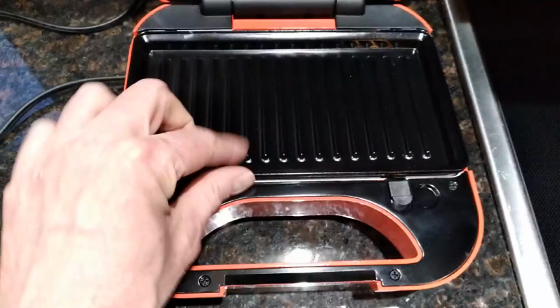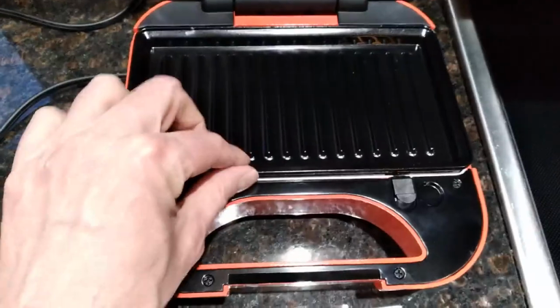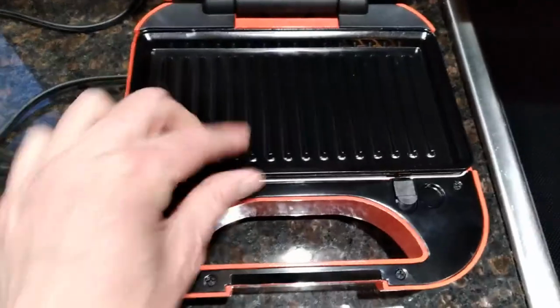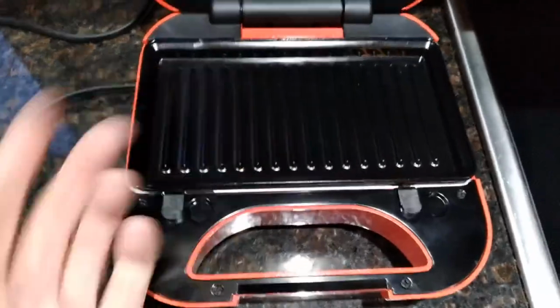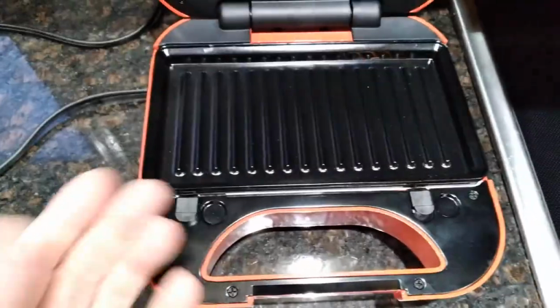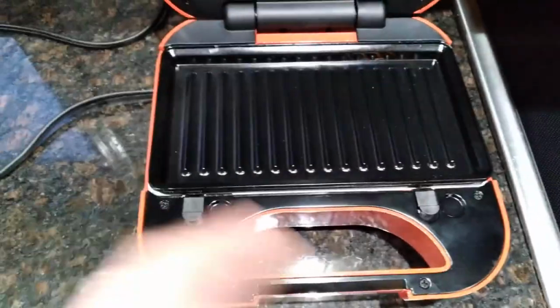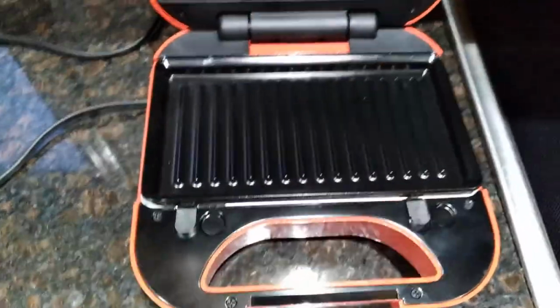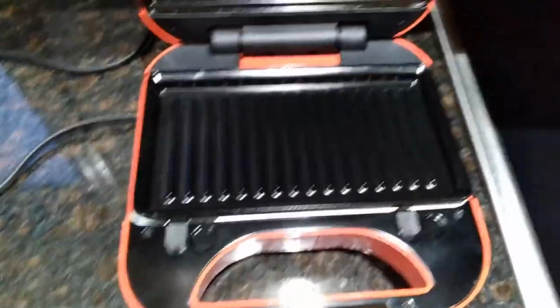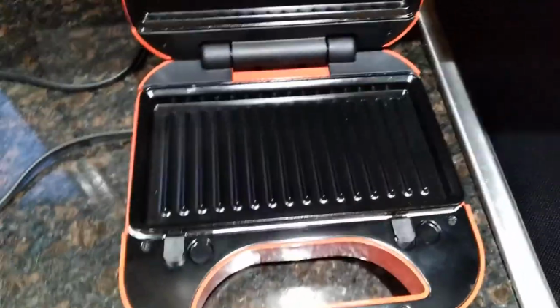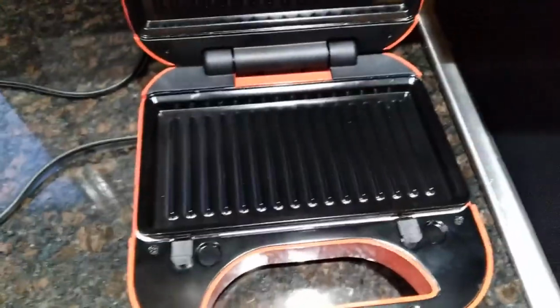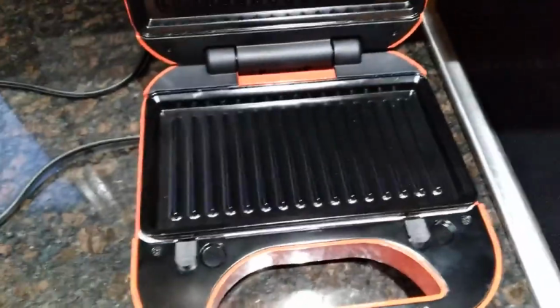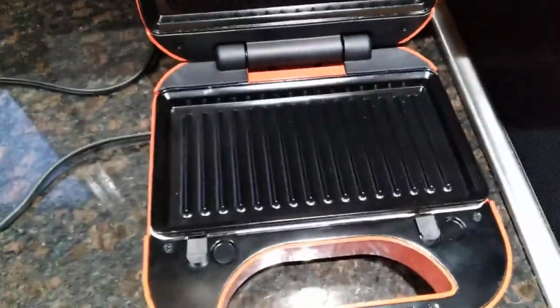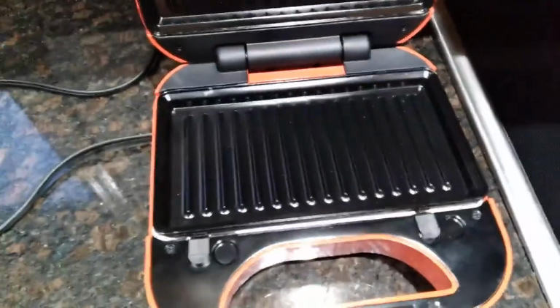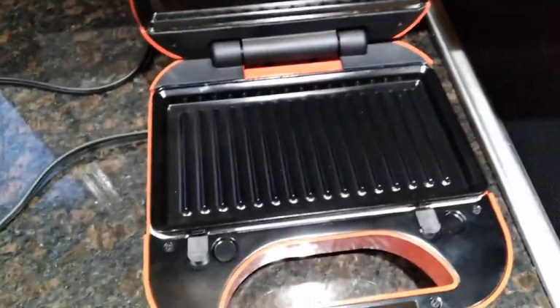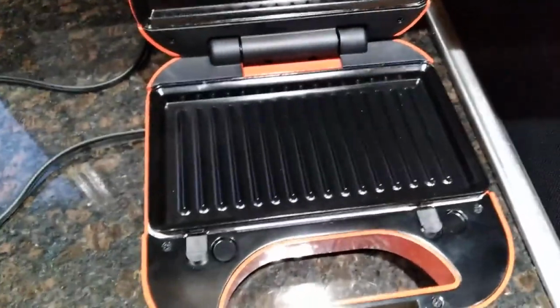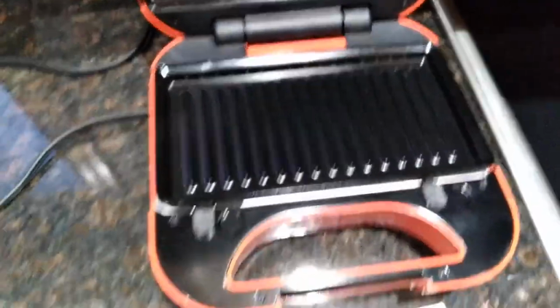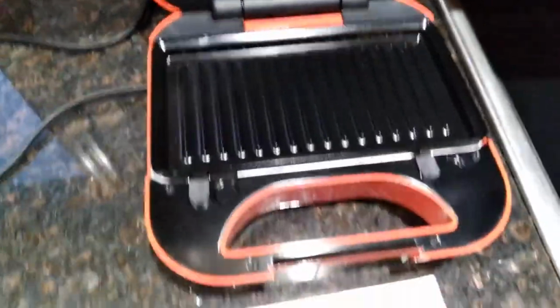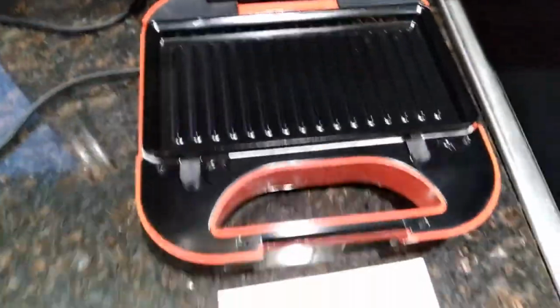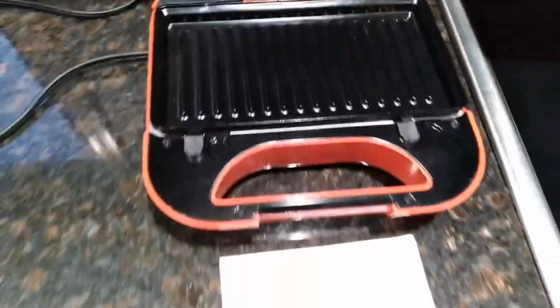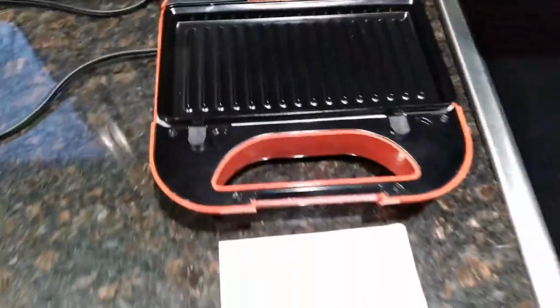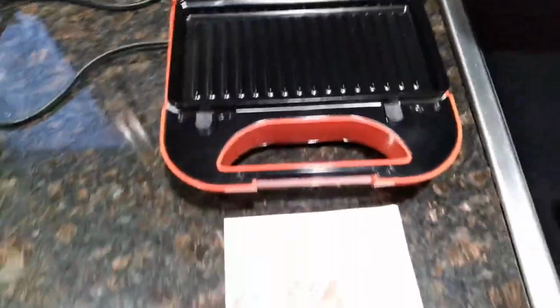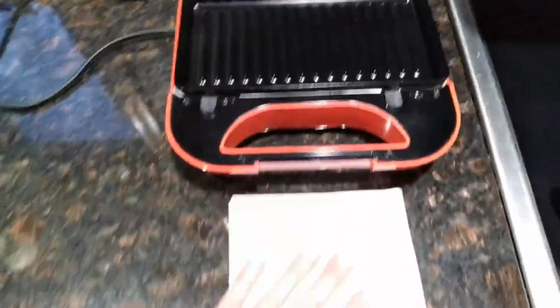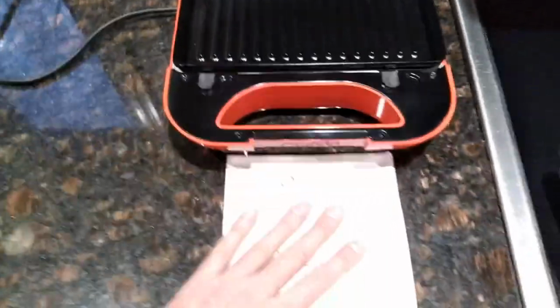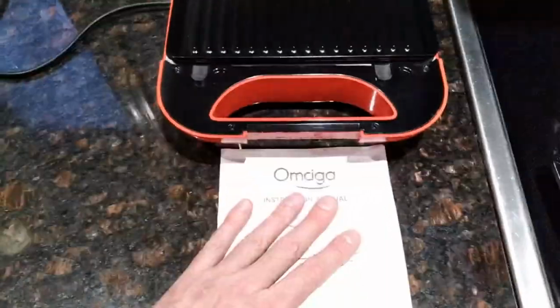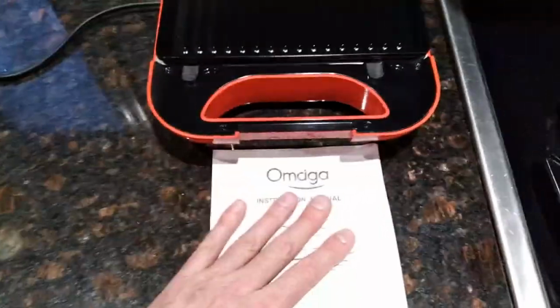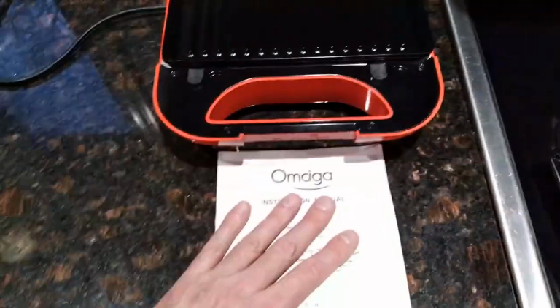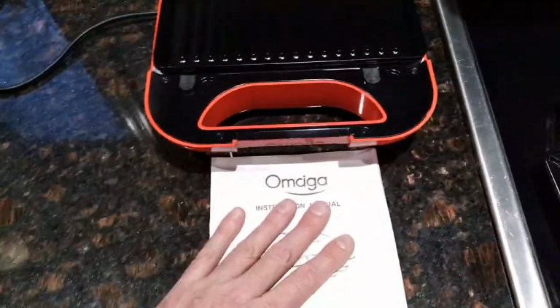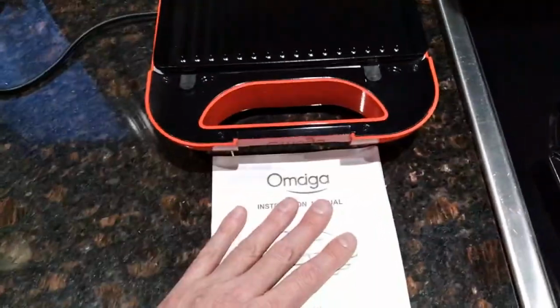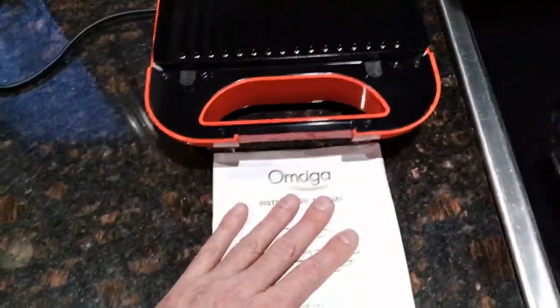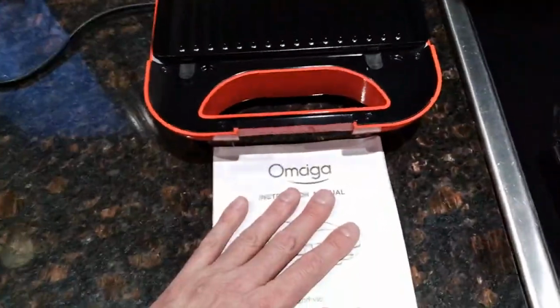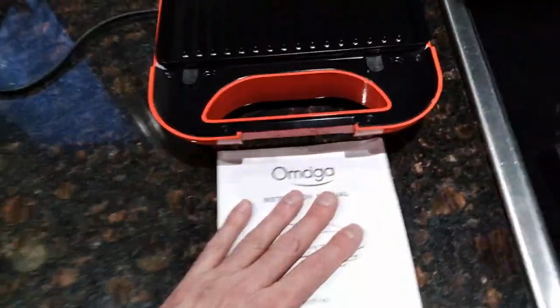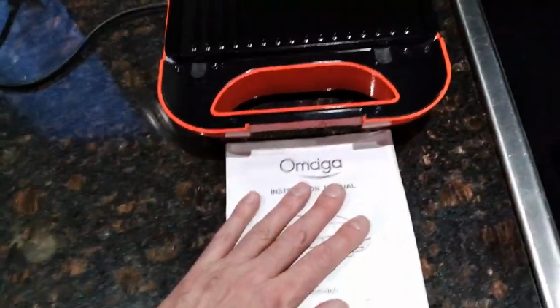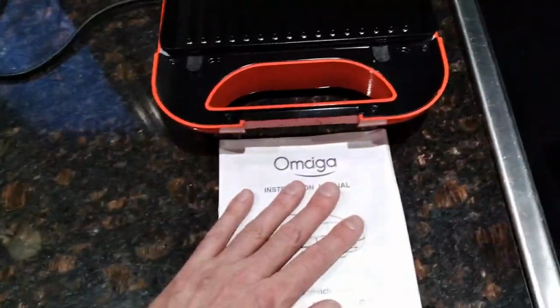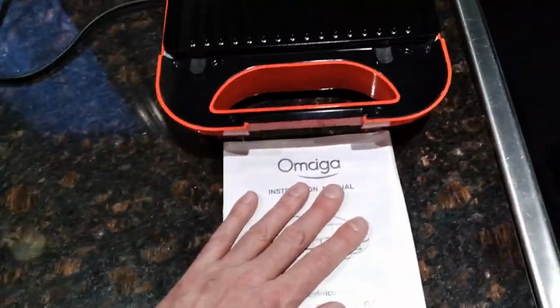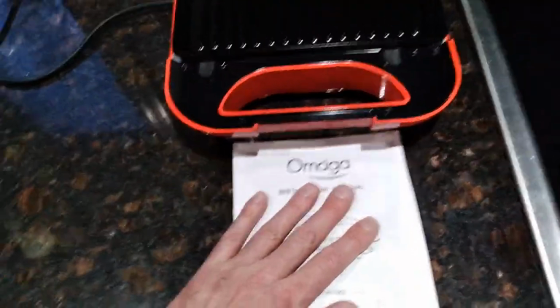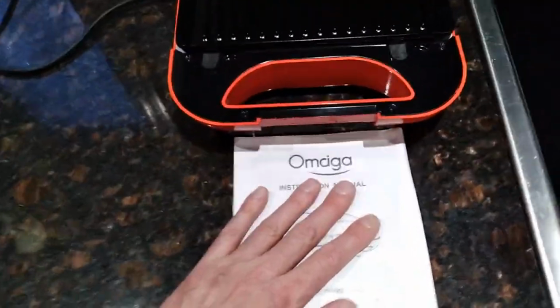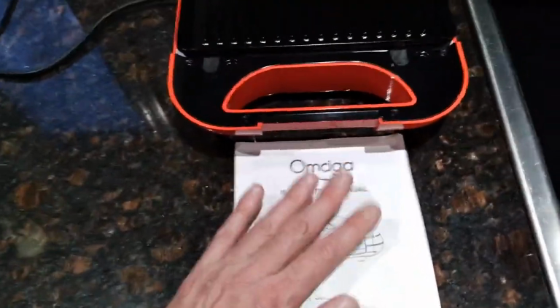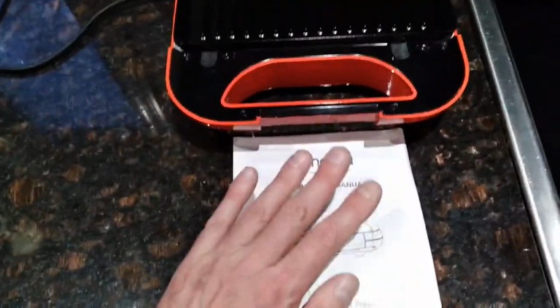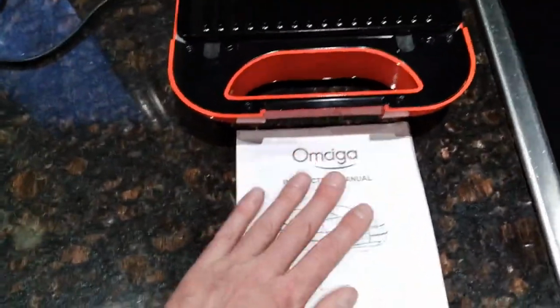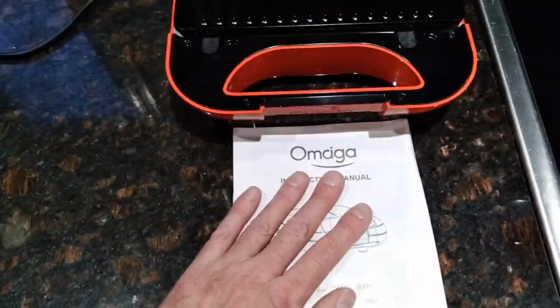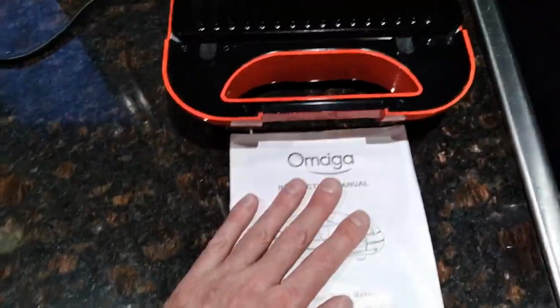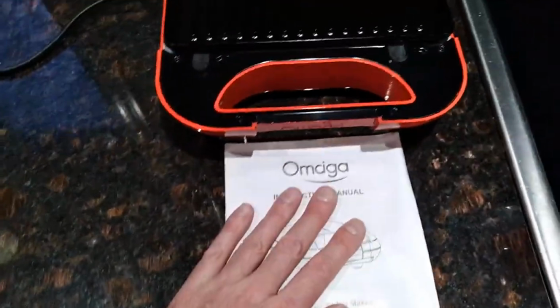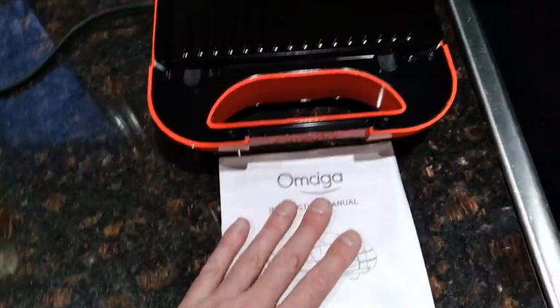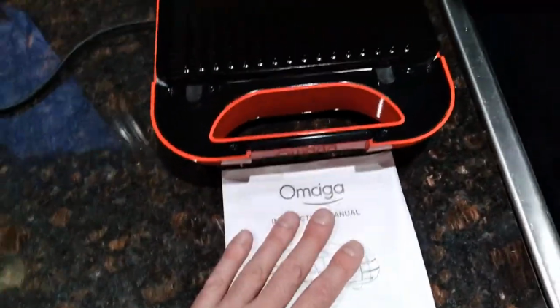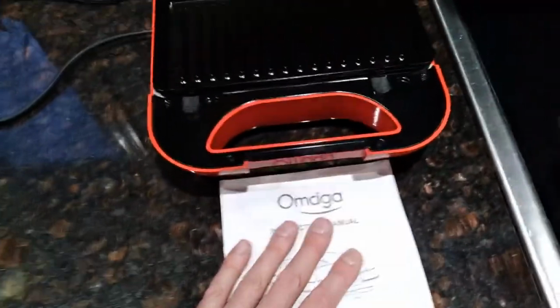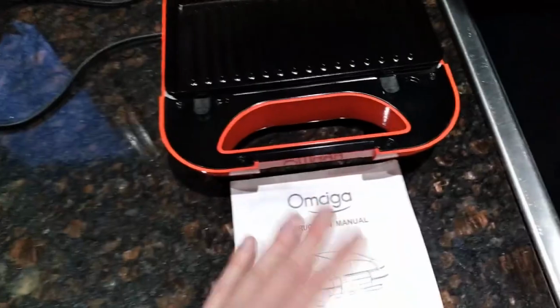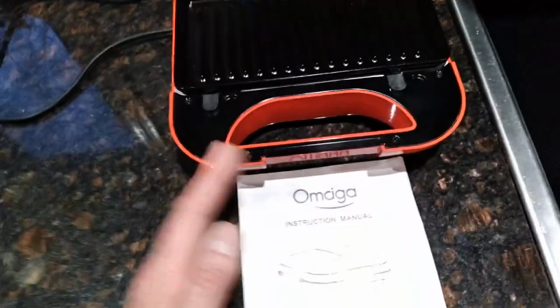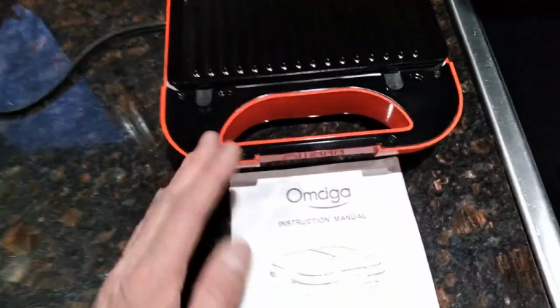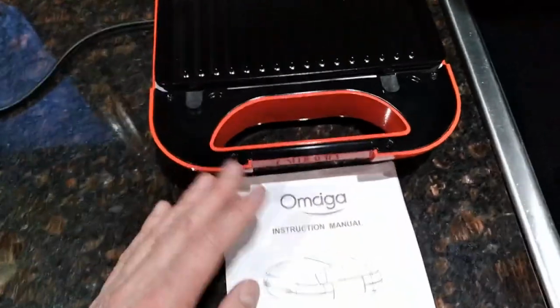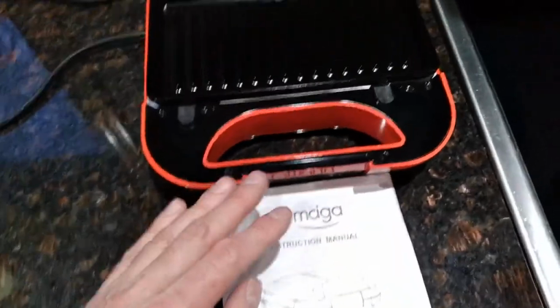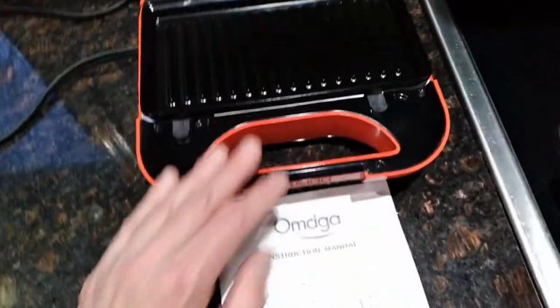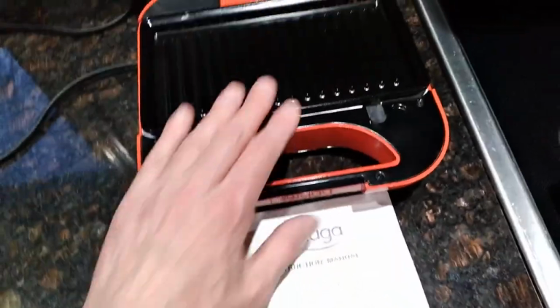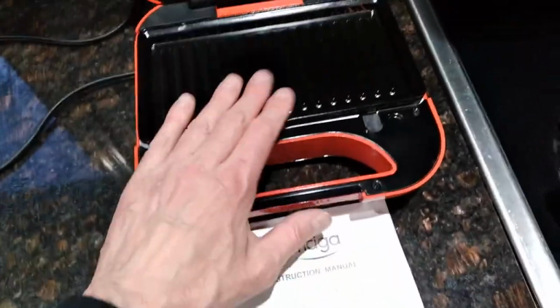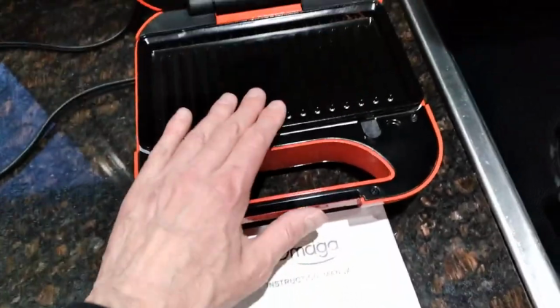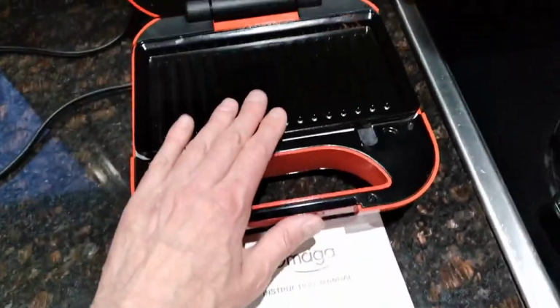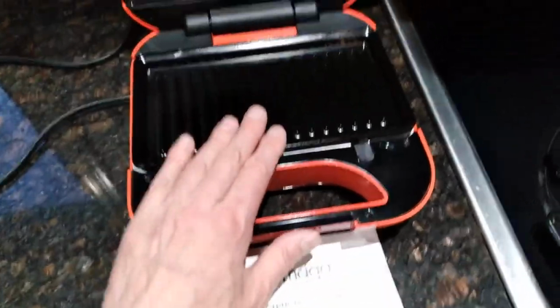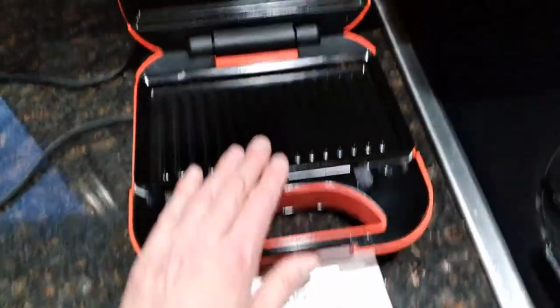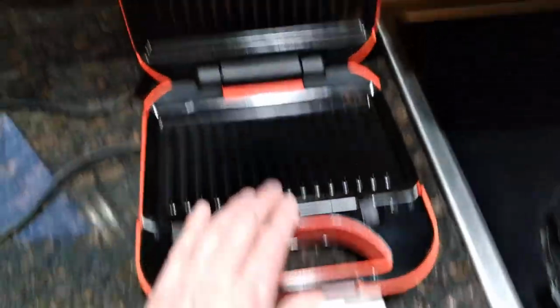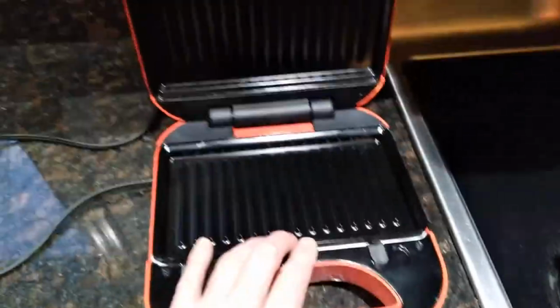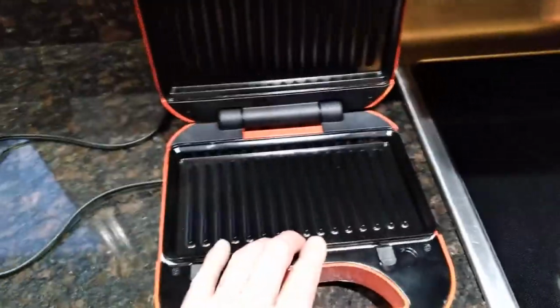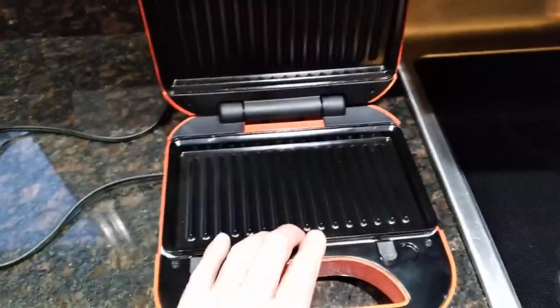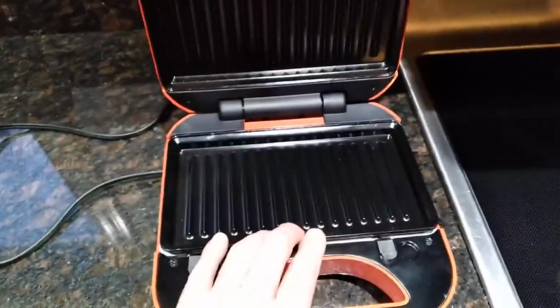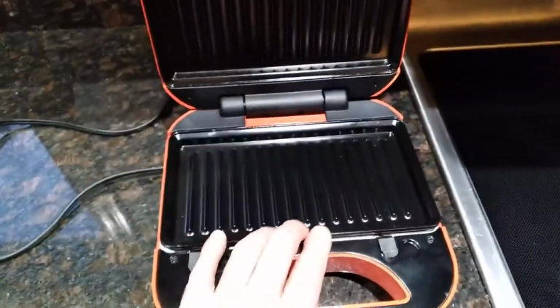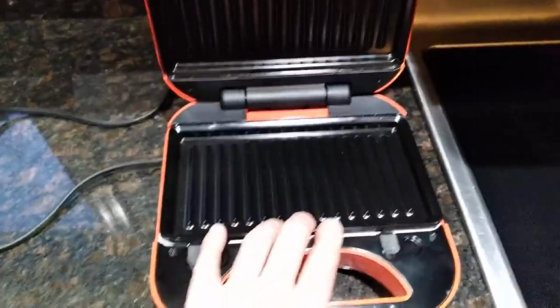It pops up. I don't see anything in the instructions saying you can't put it in the dishwasher, so I'm going to check that, but I assume that you can.